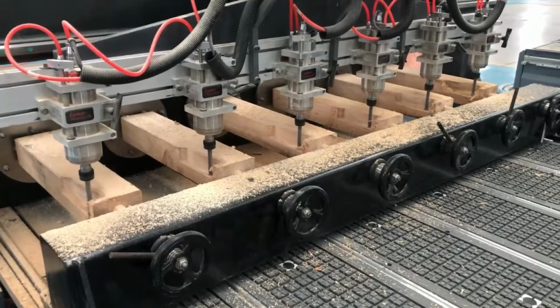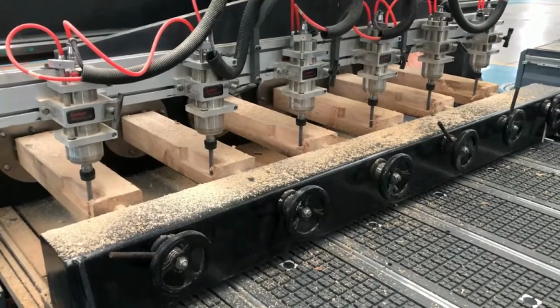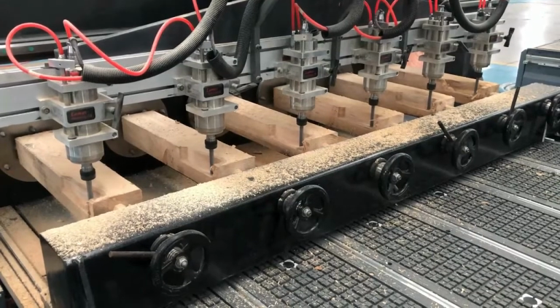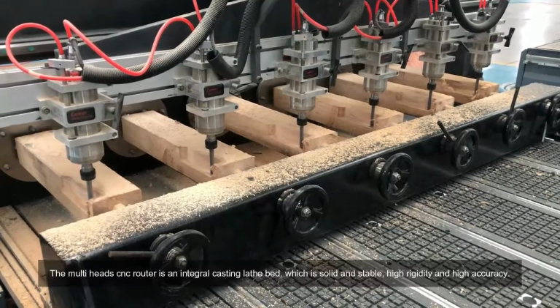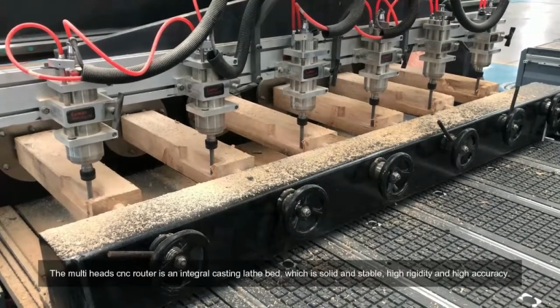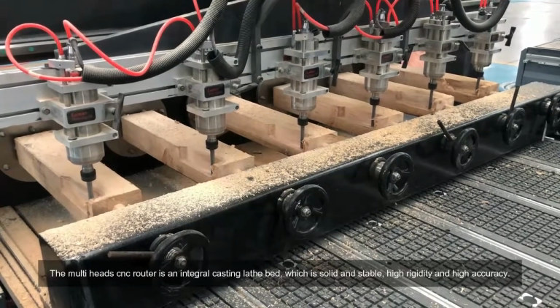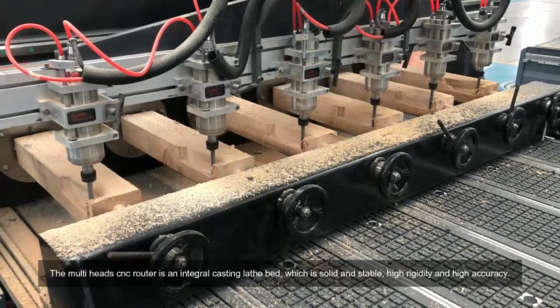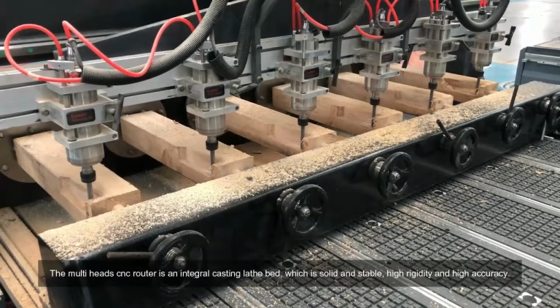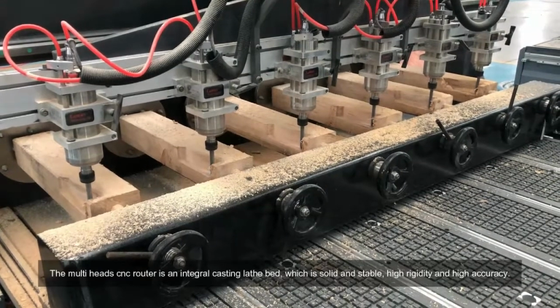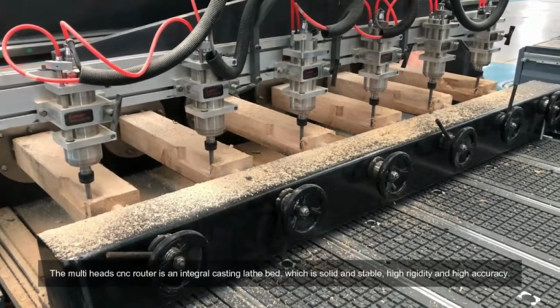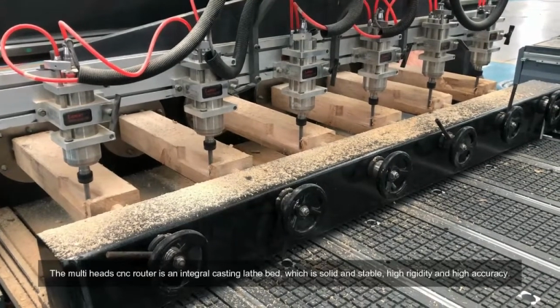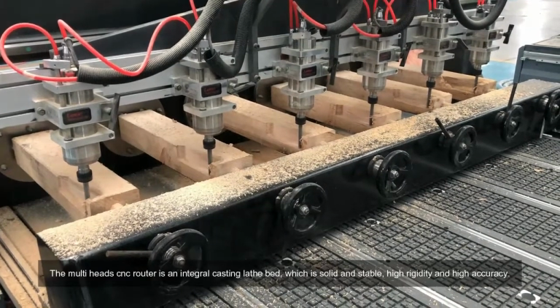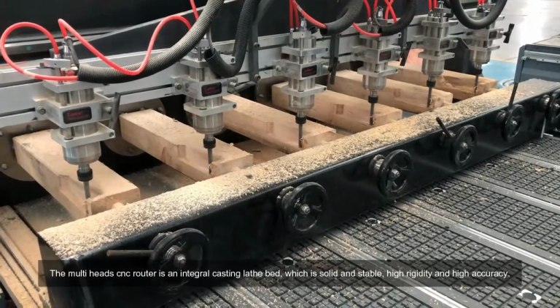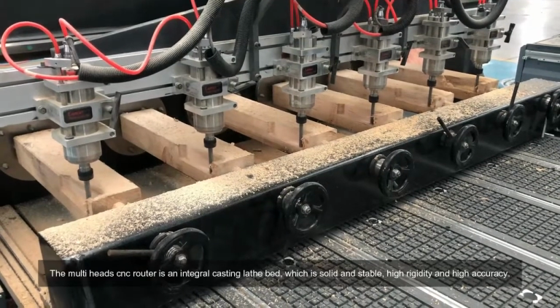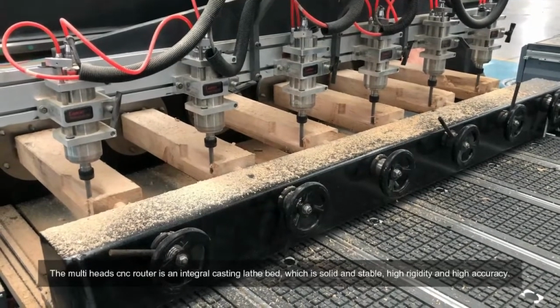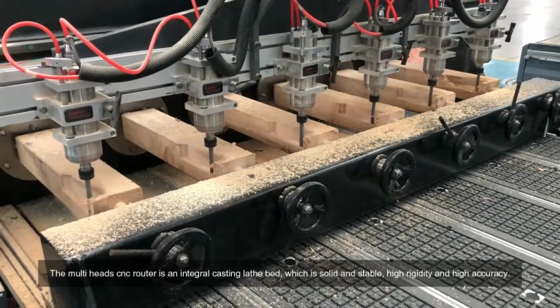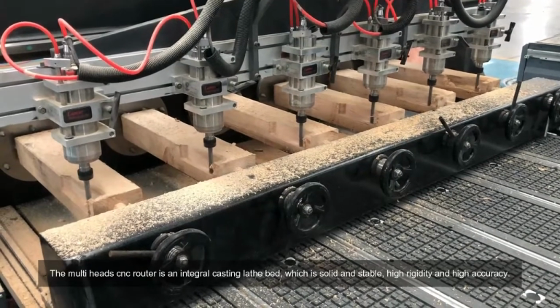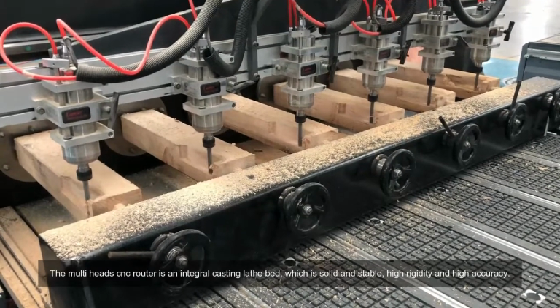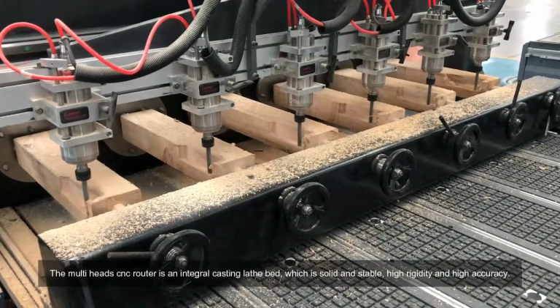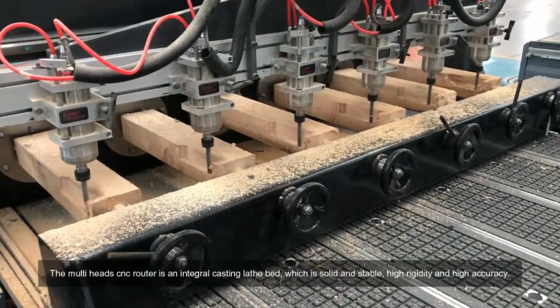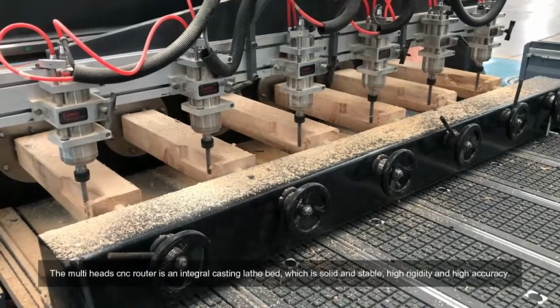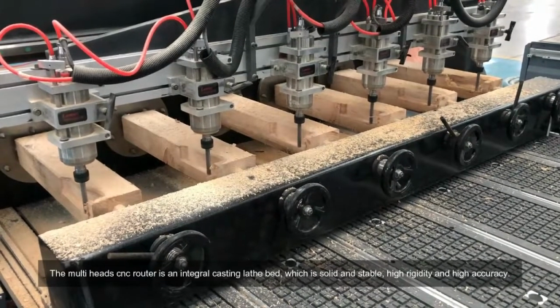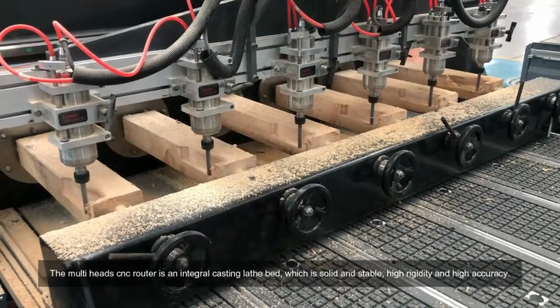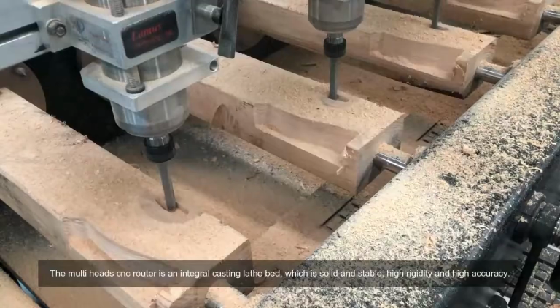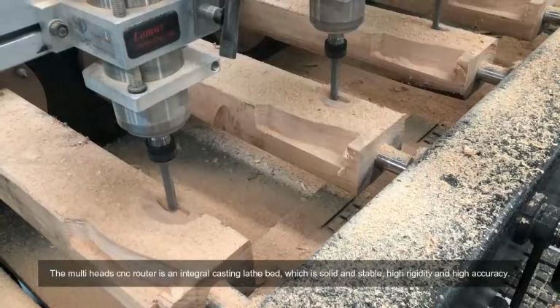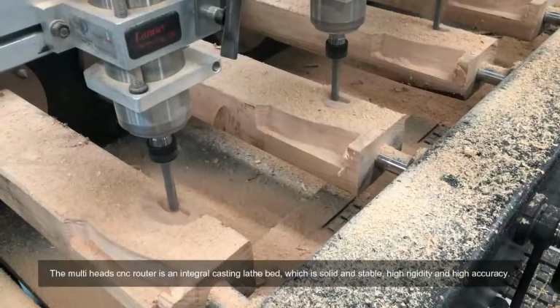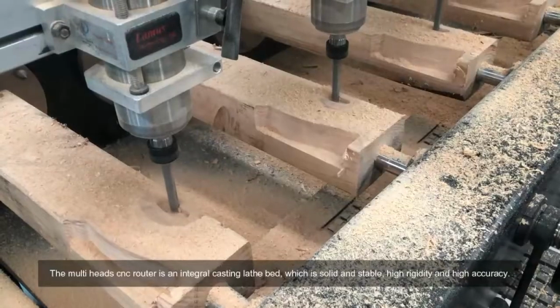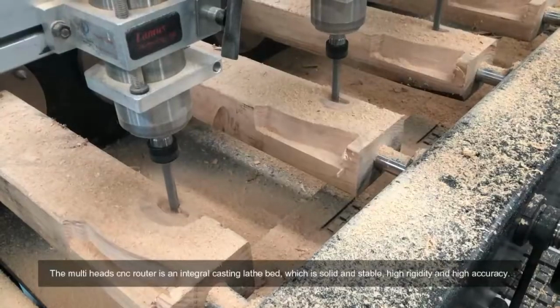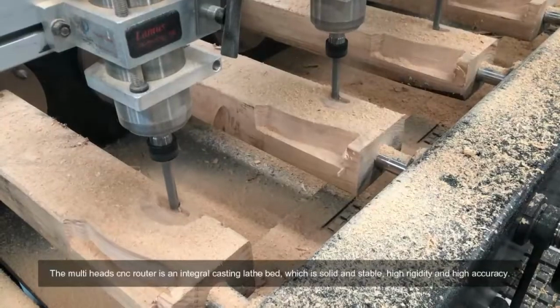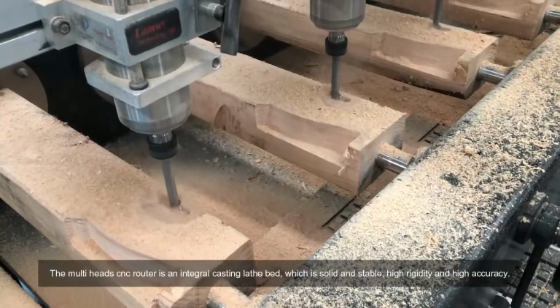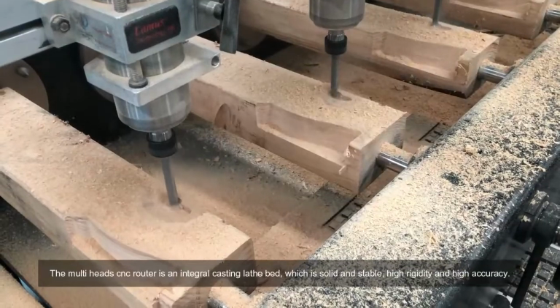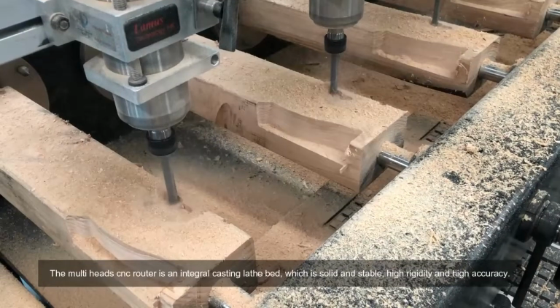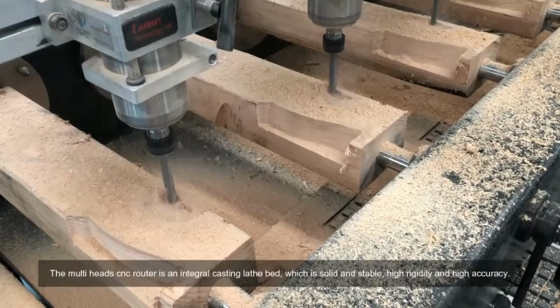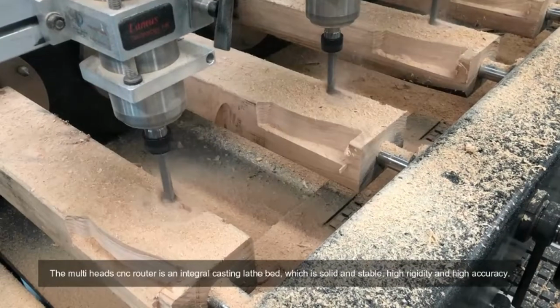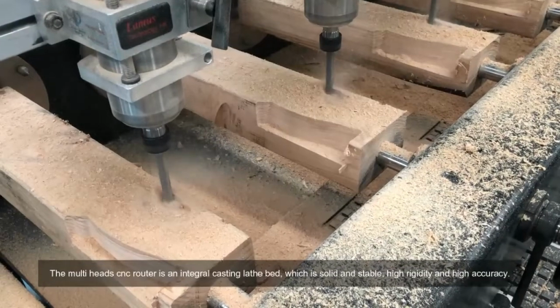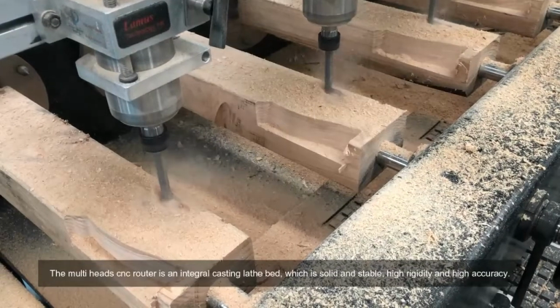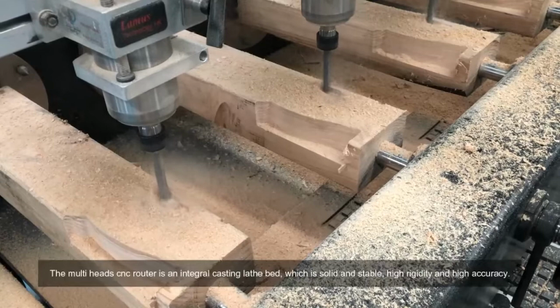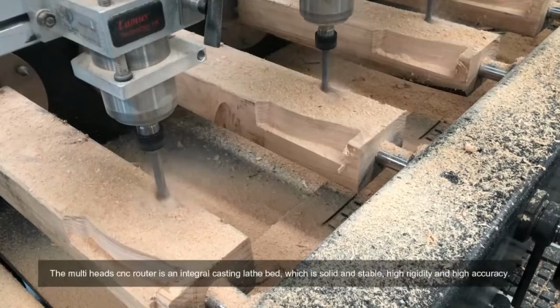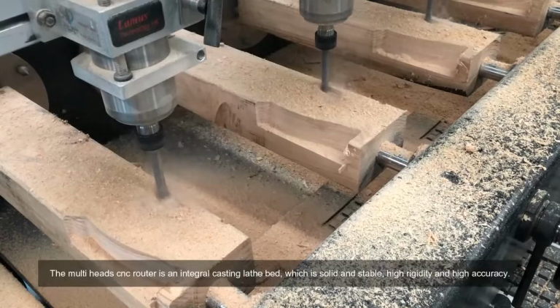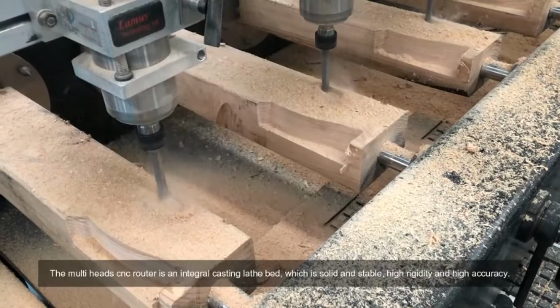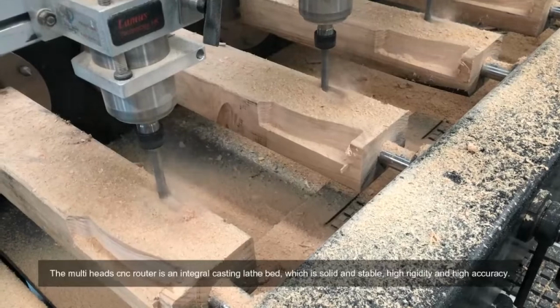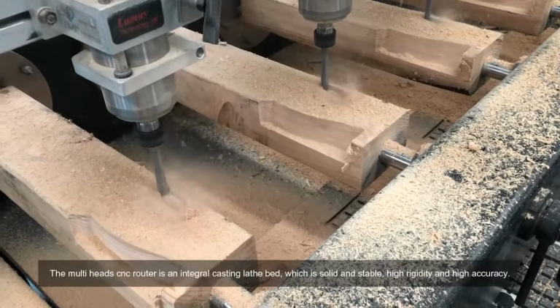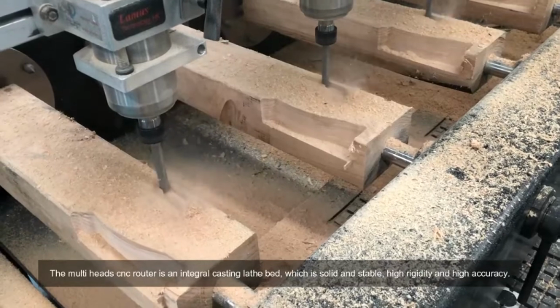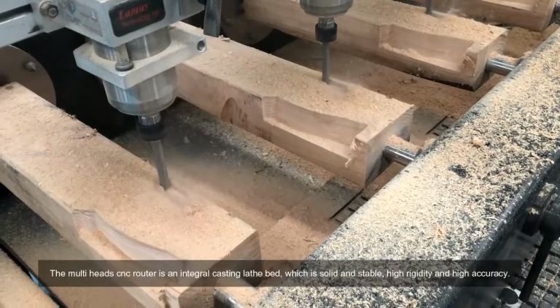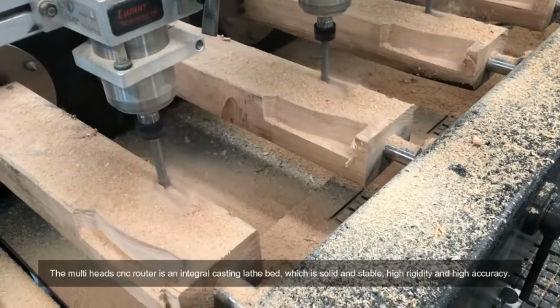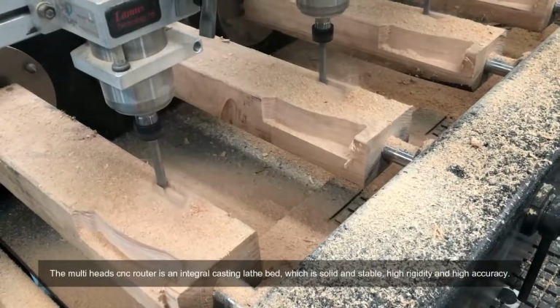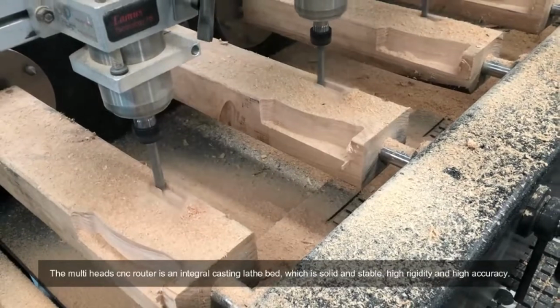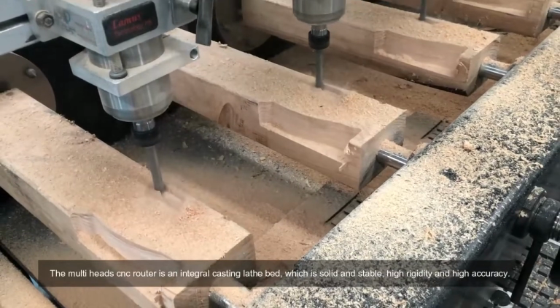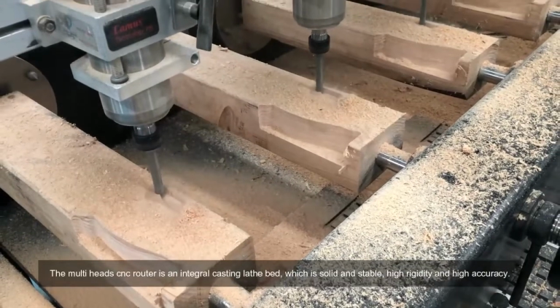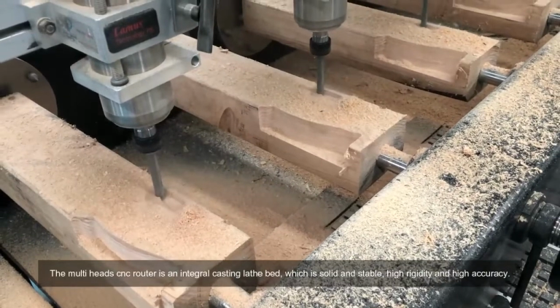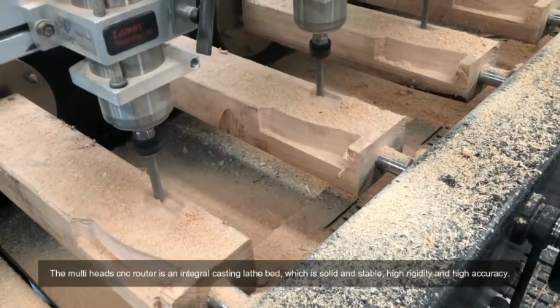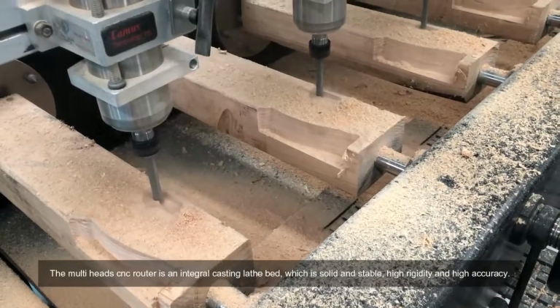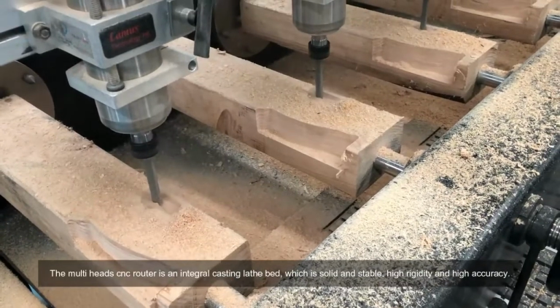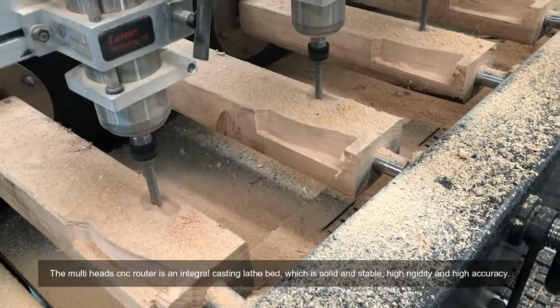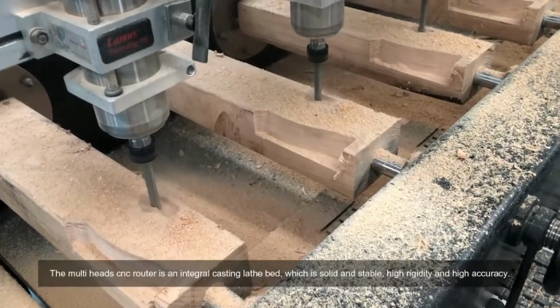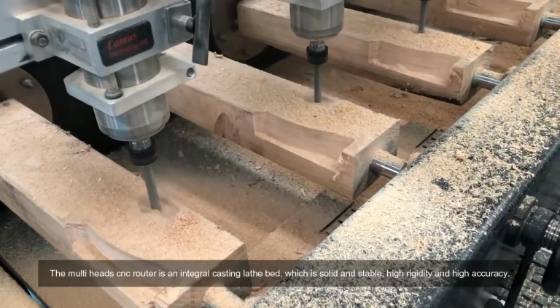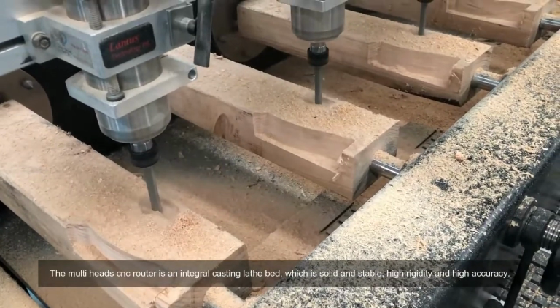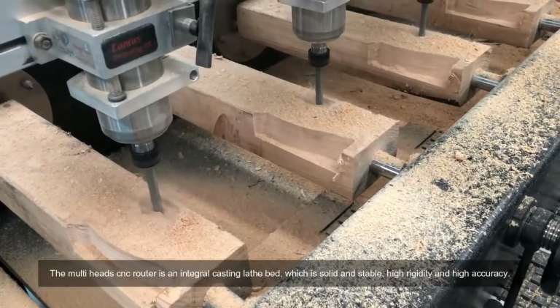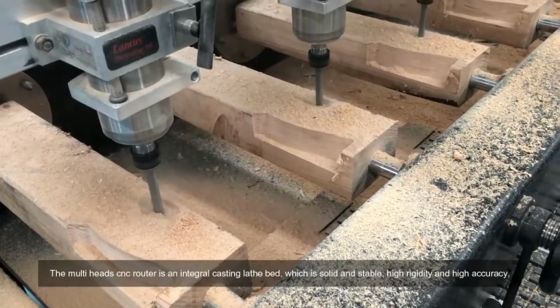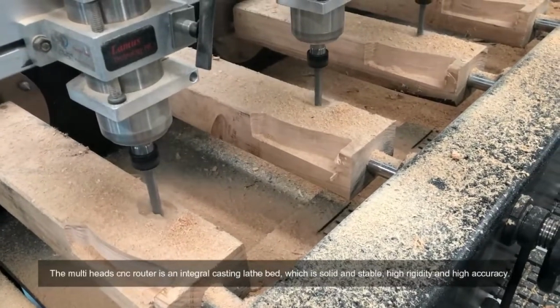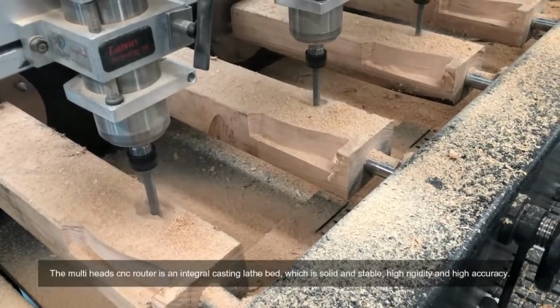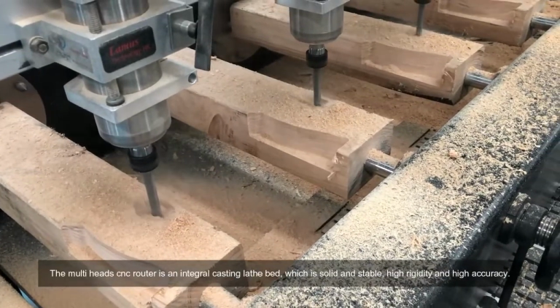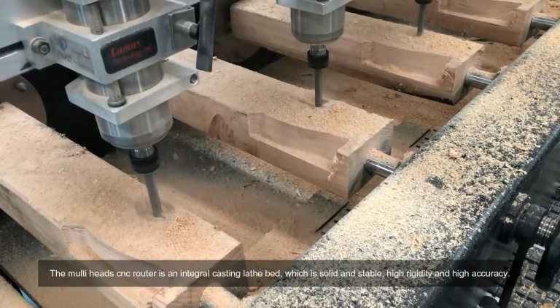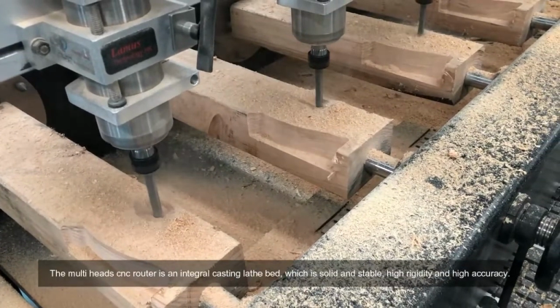The Multi-Head CNC Writer is an integral casting lathe bed, which is solid and stable, high rigidity and high accuracy.